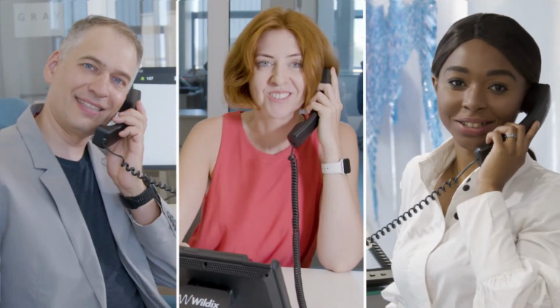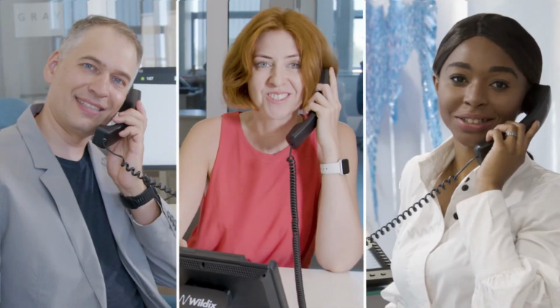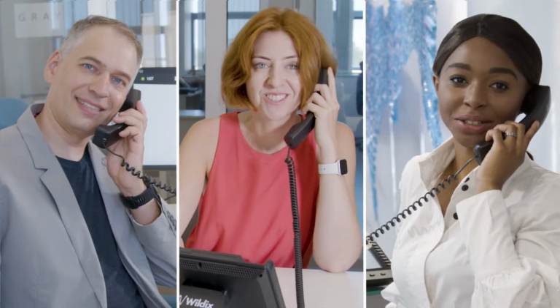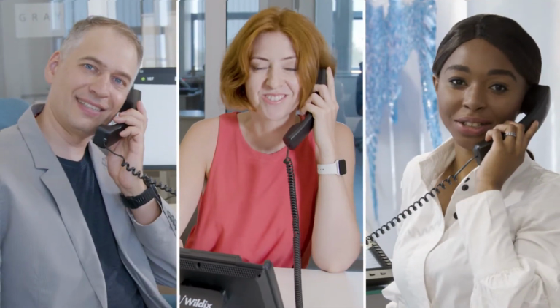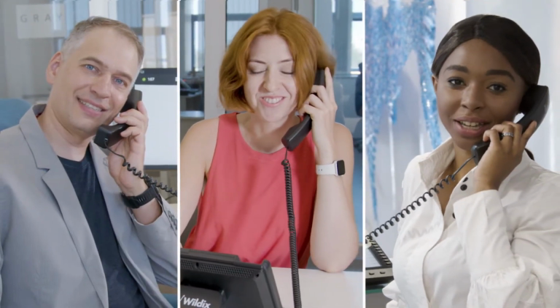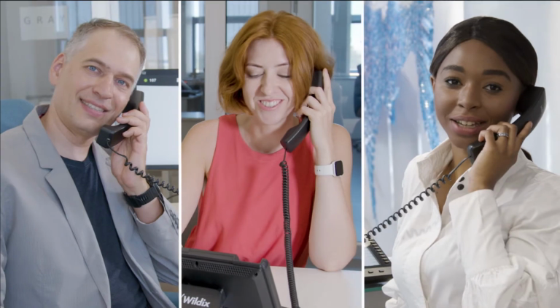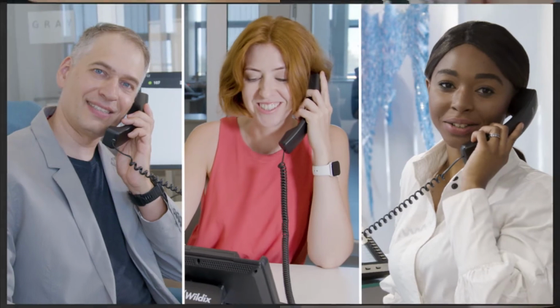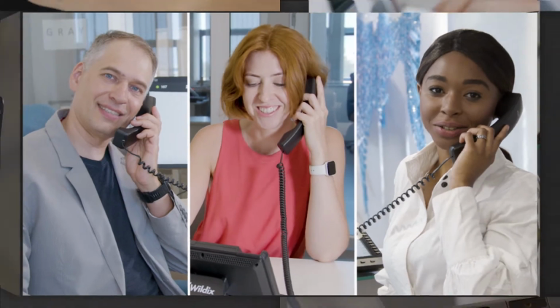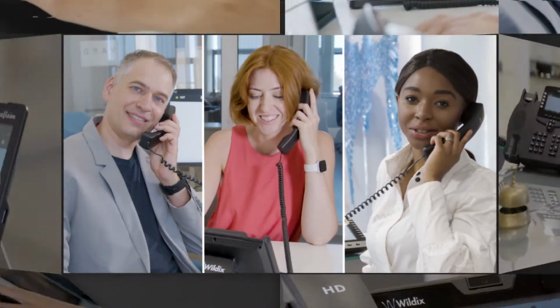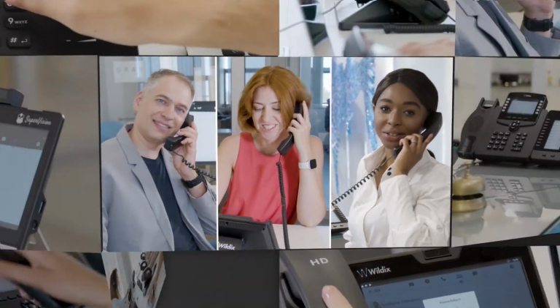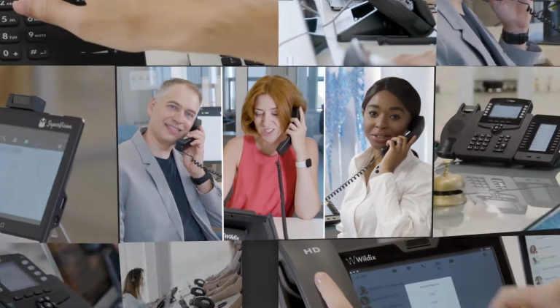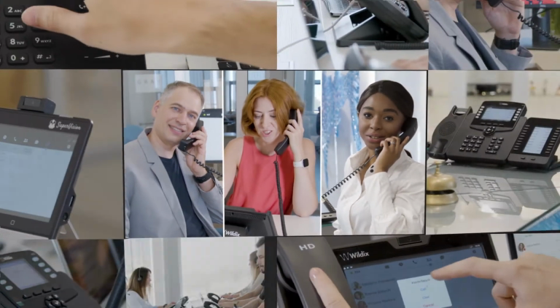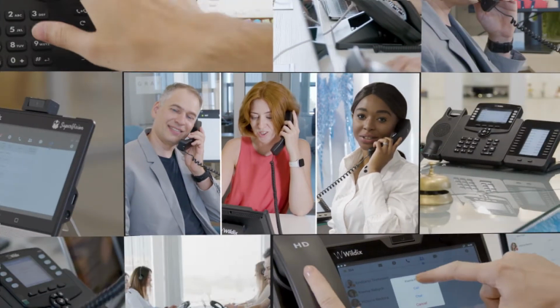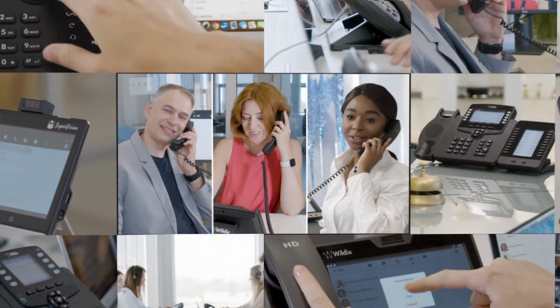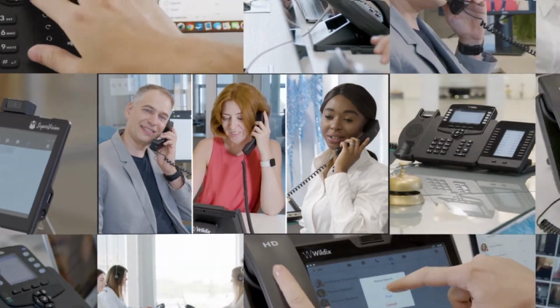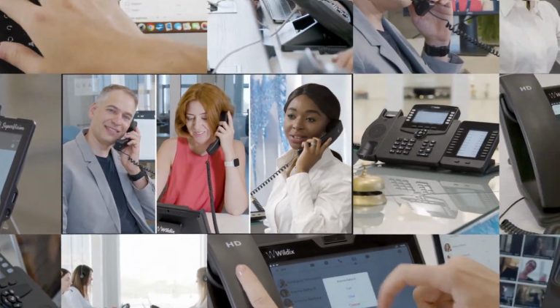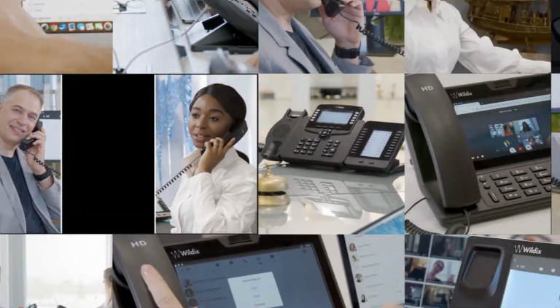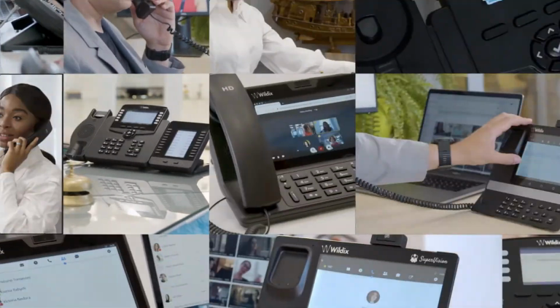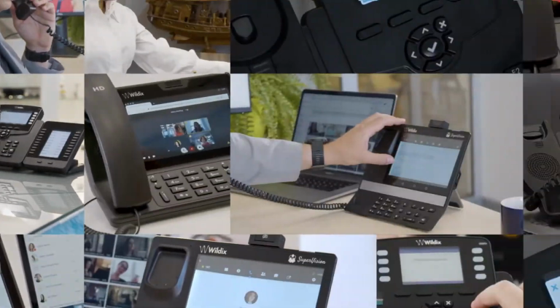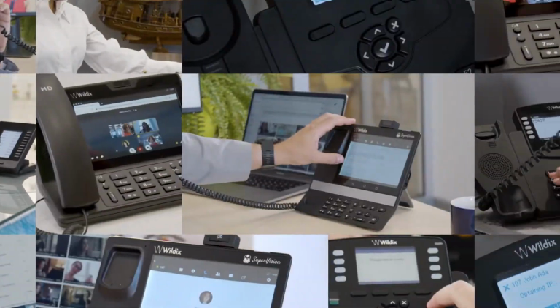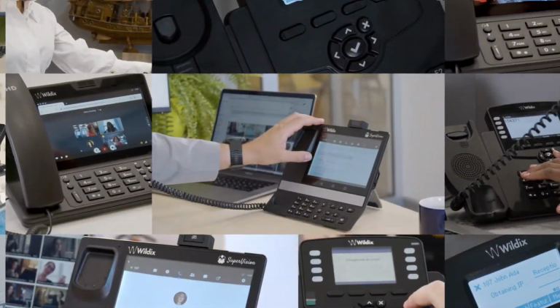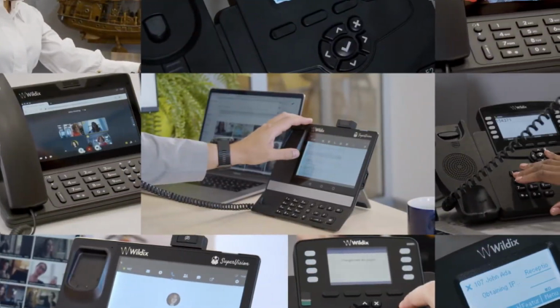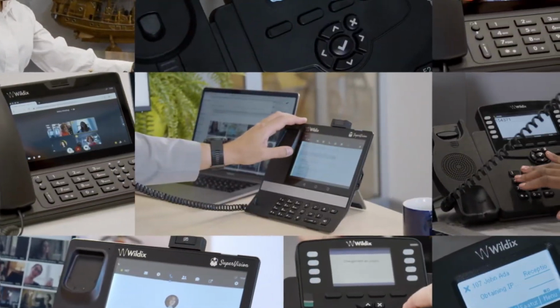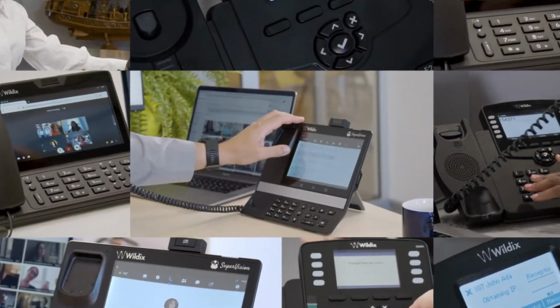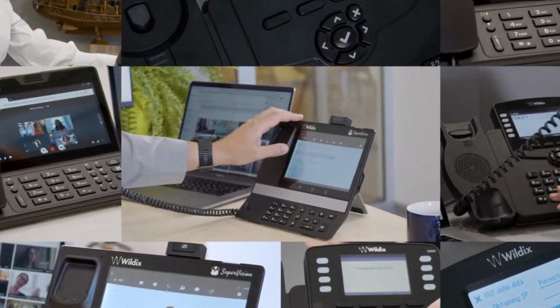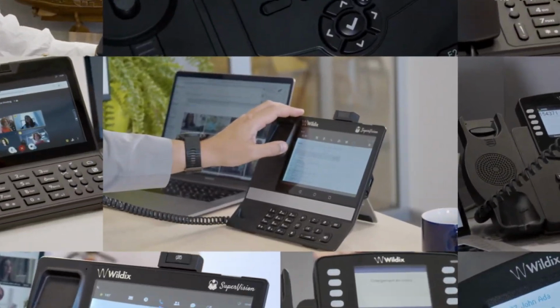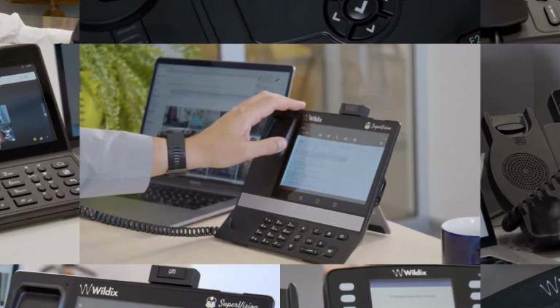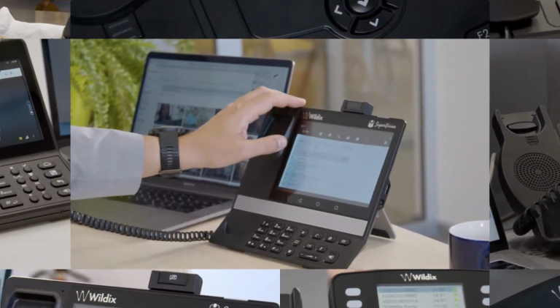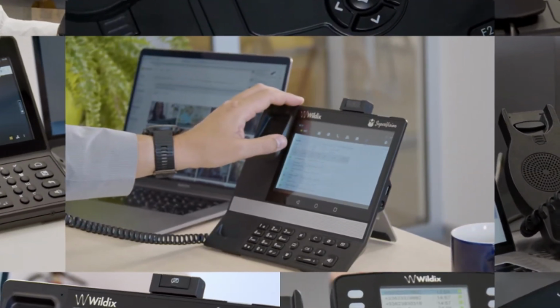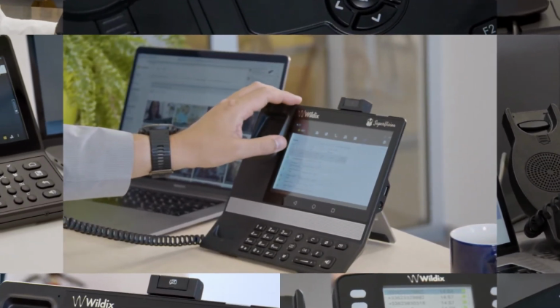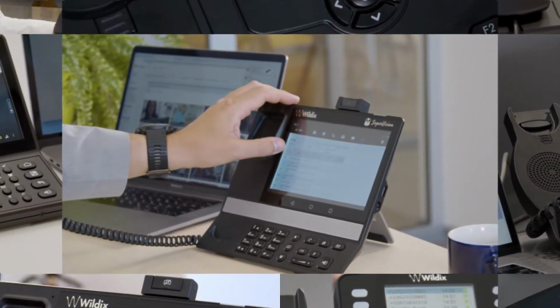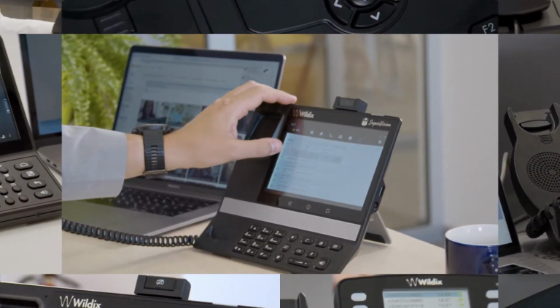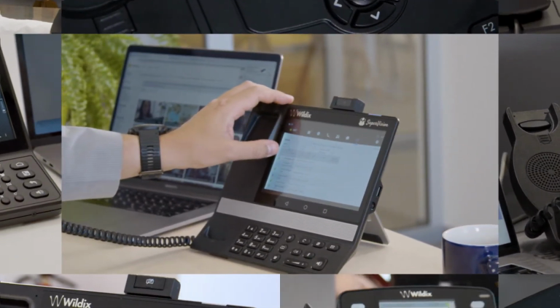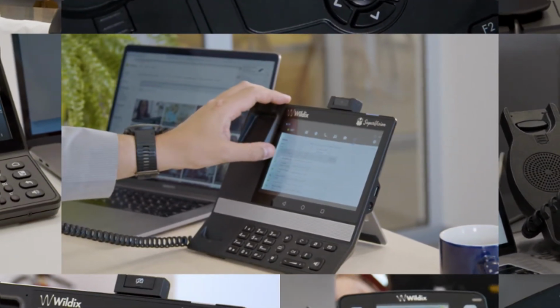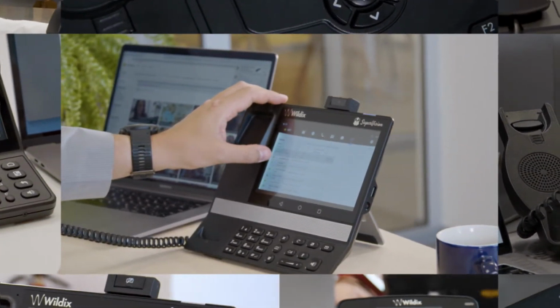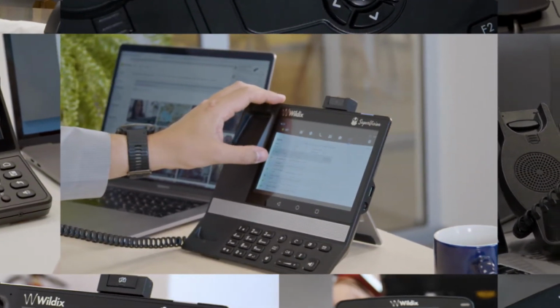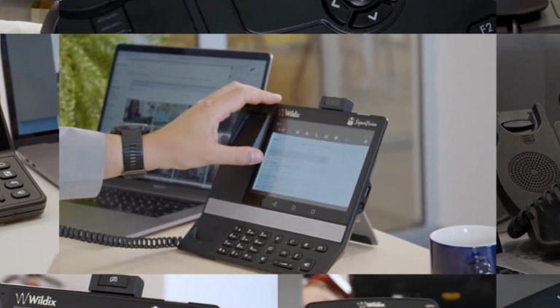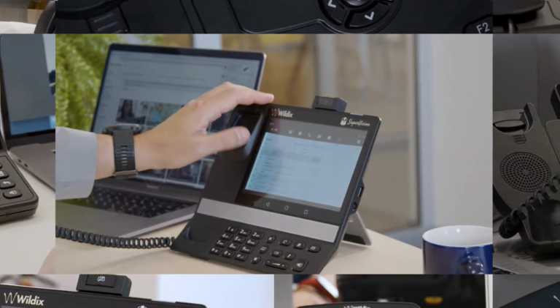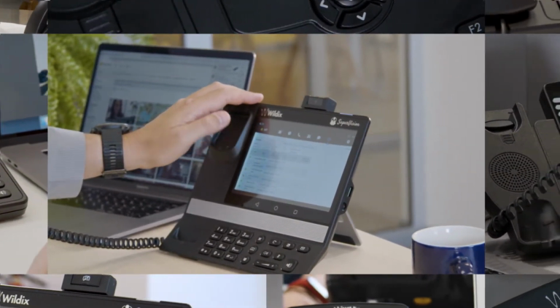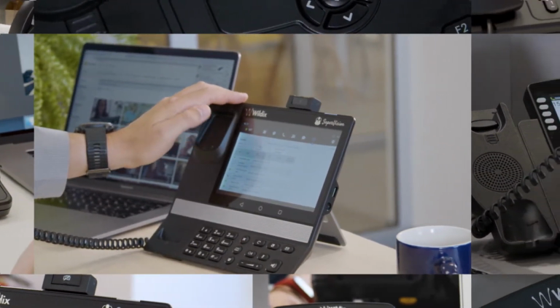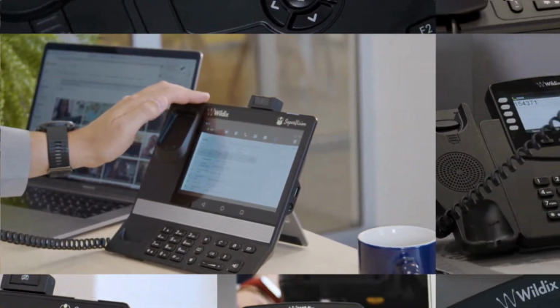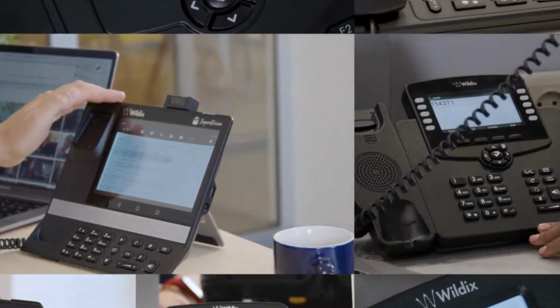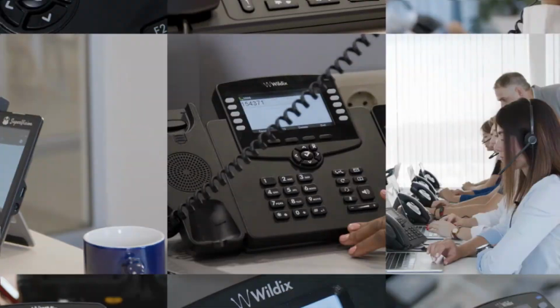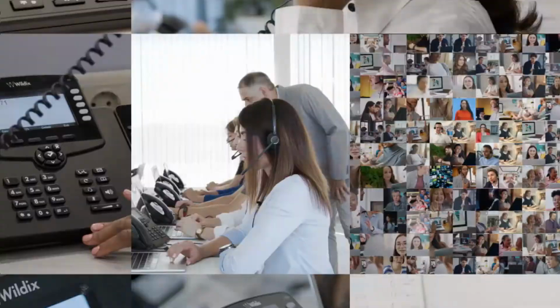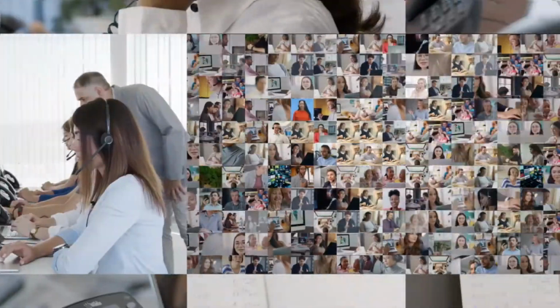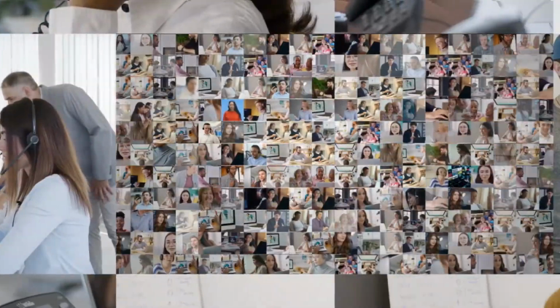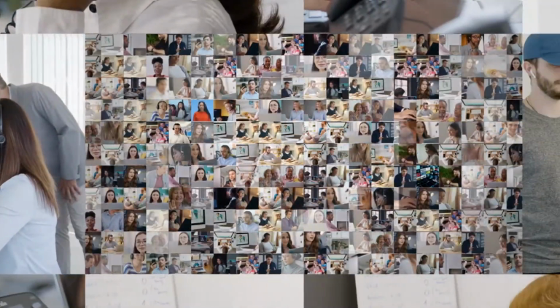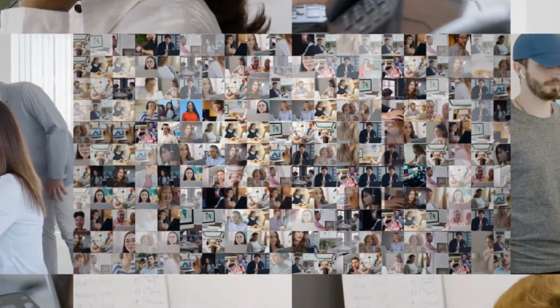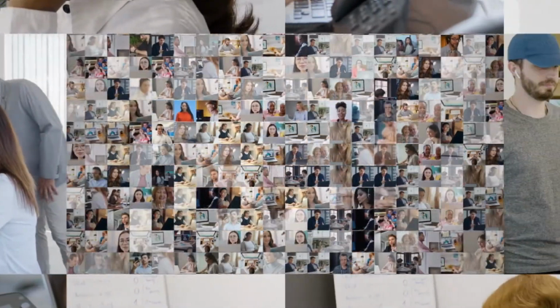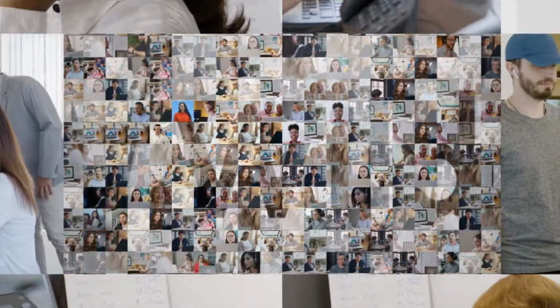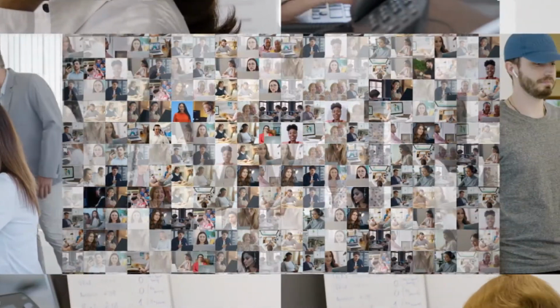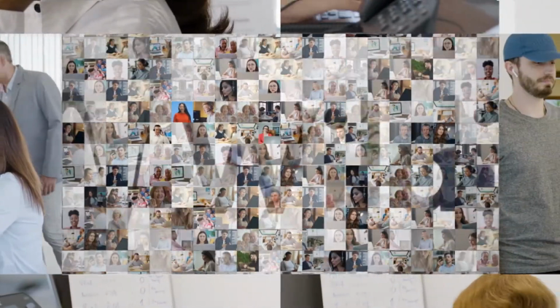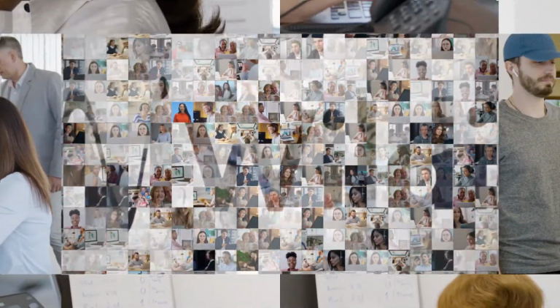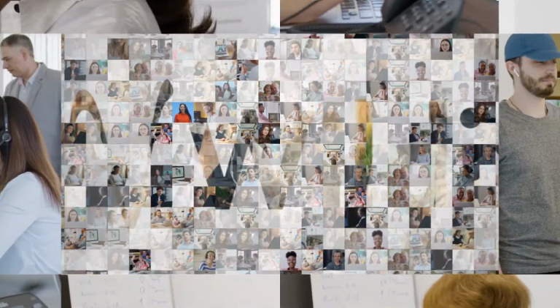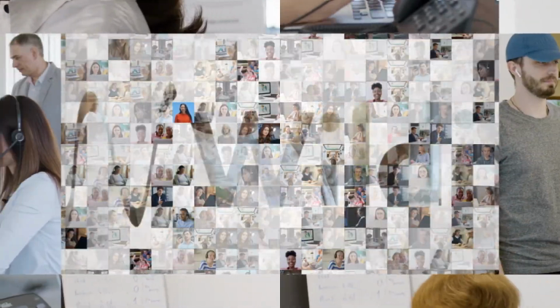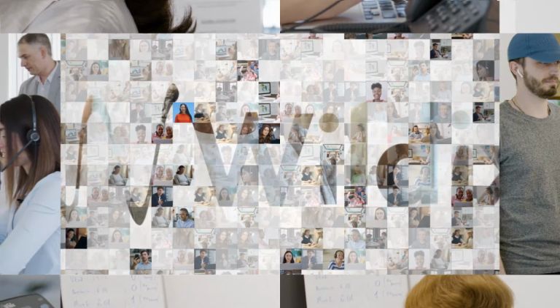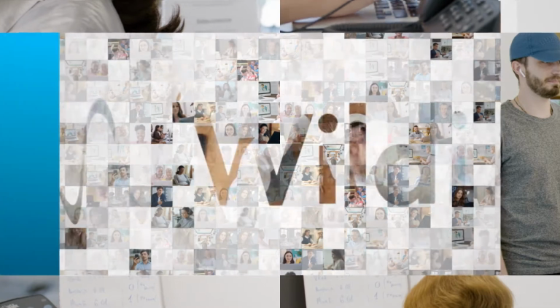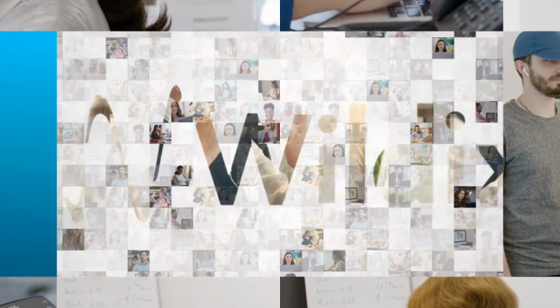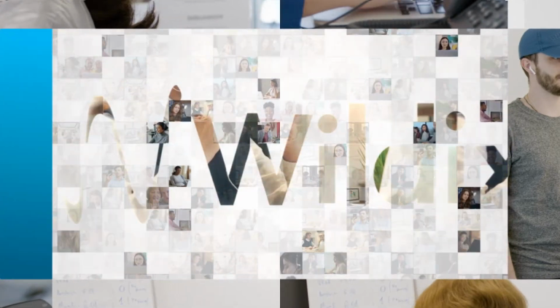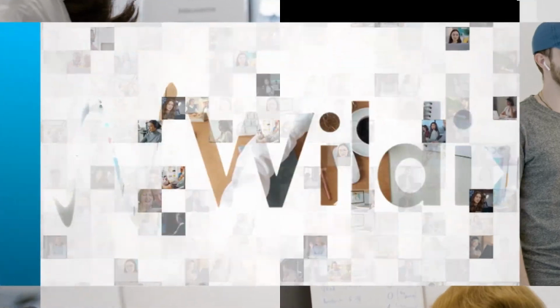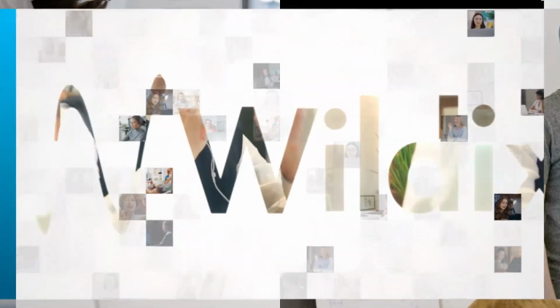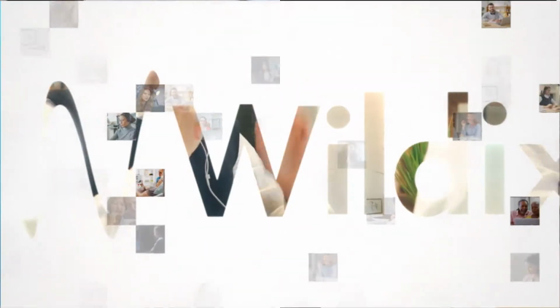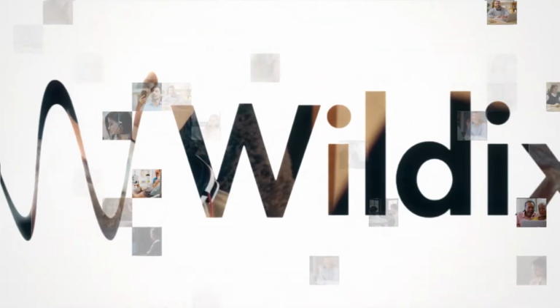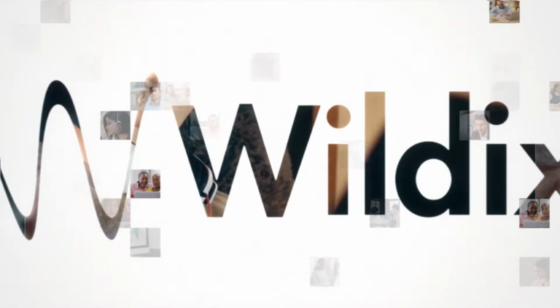Choose the desk phone that fits your business needs. Communication is better when it's done with Wildix.